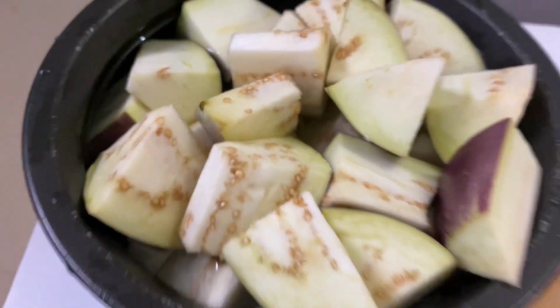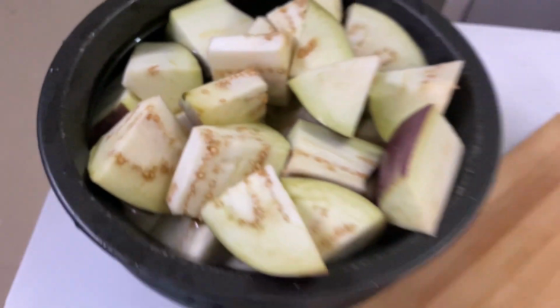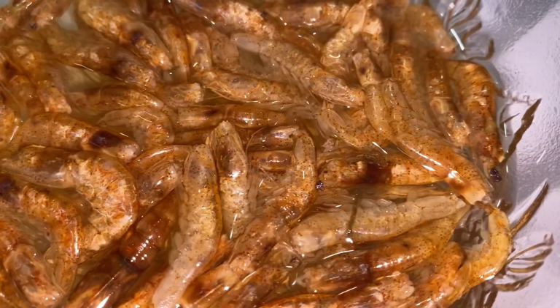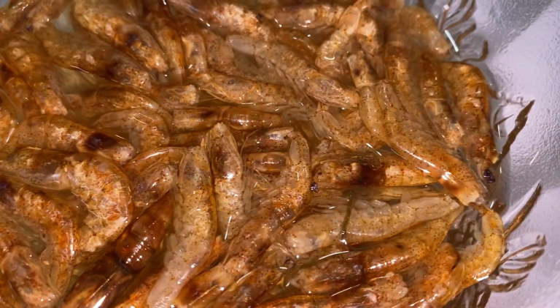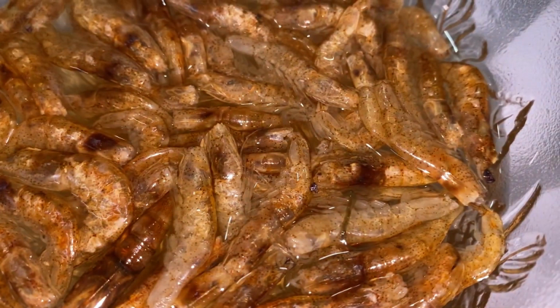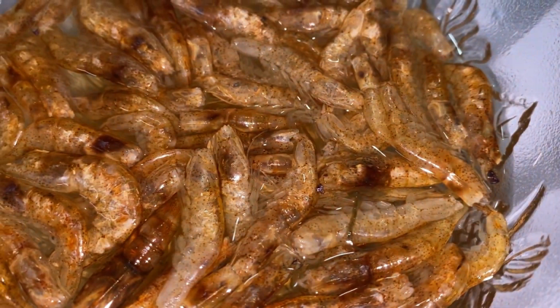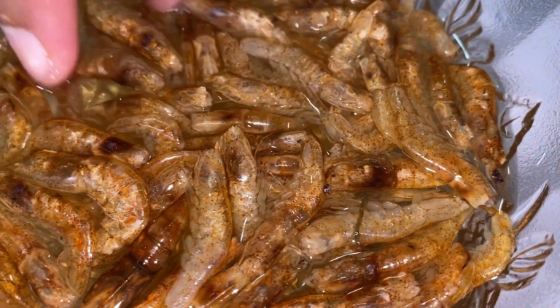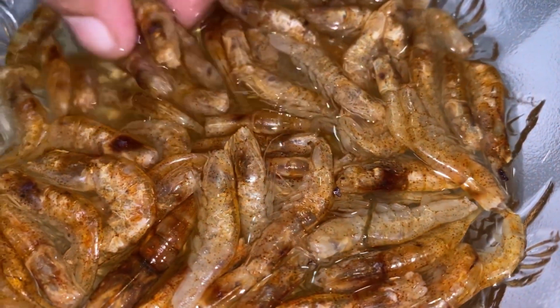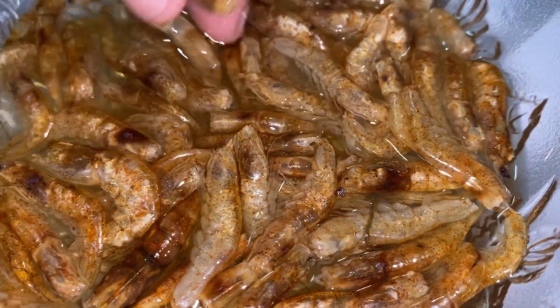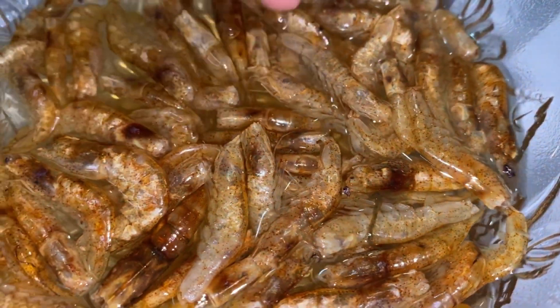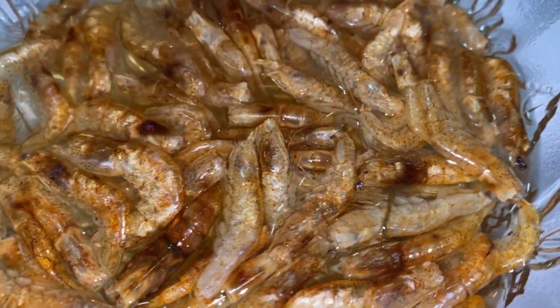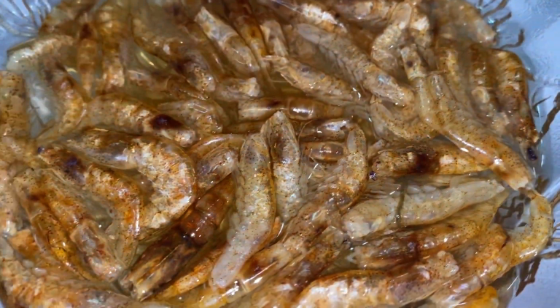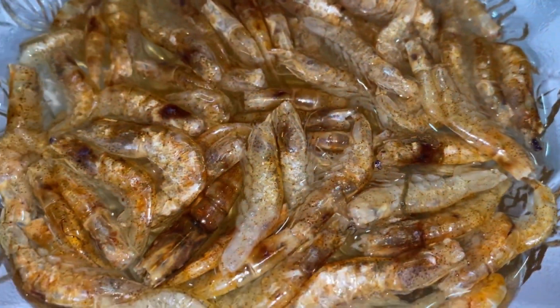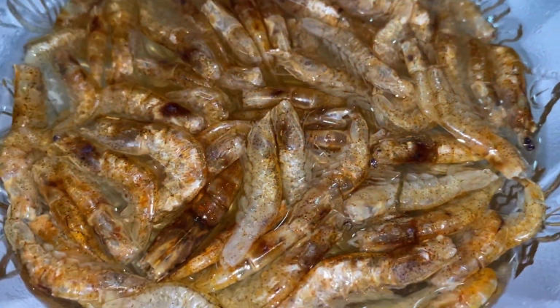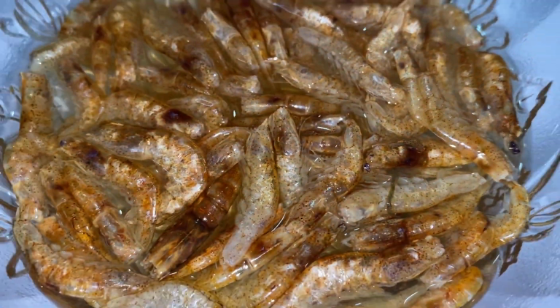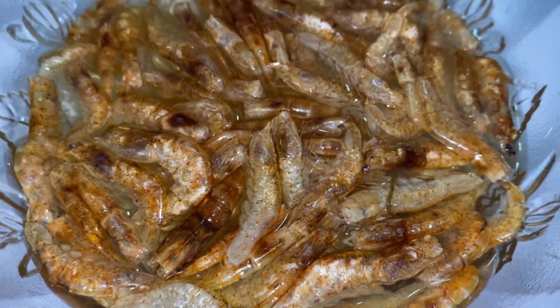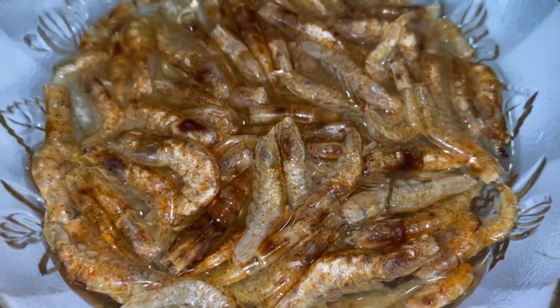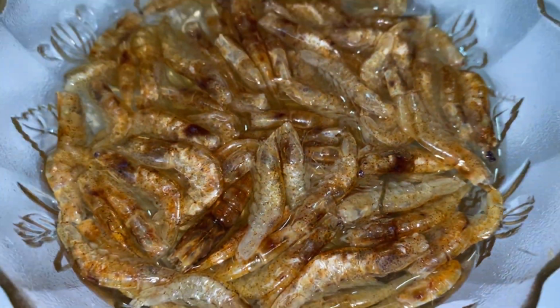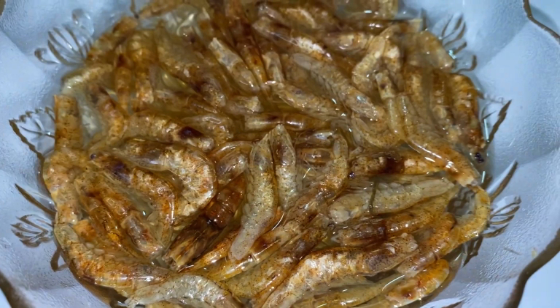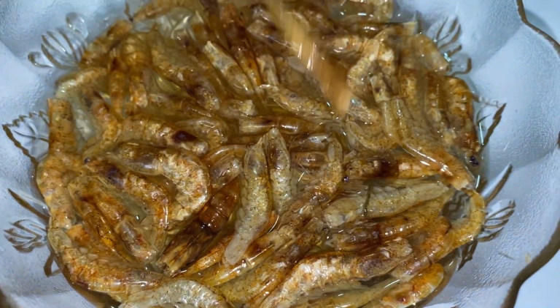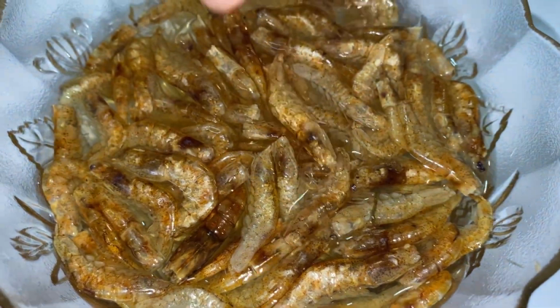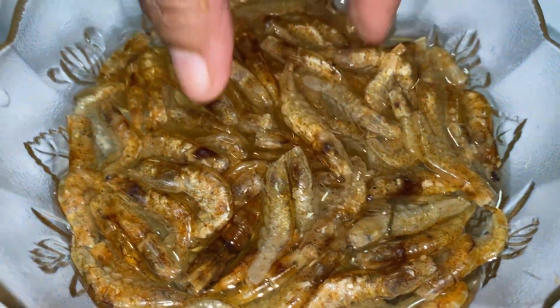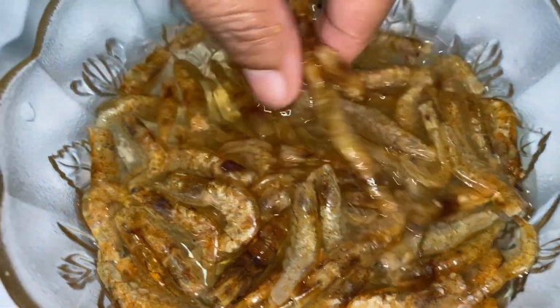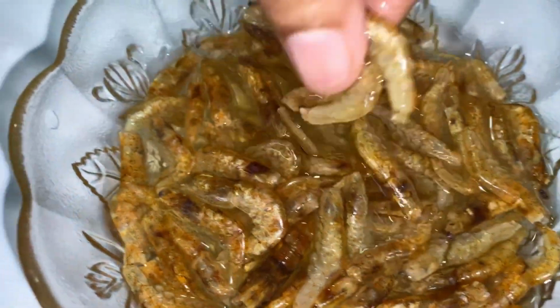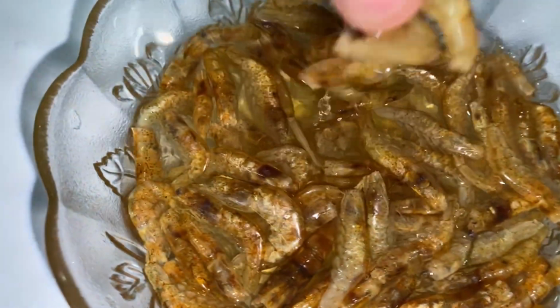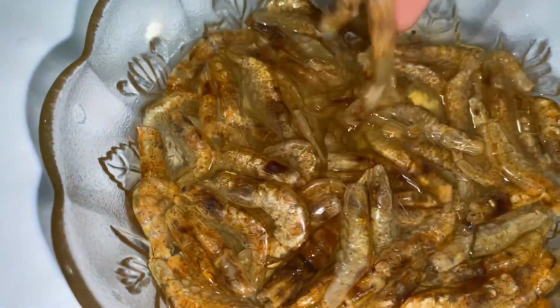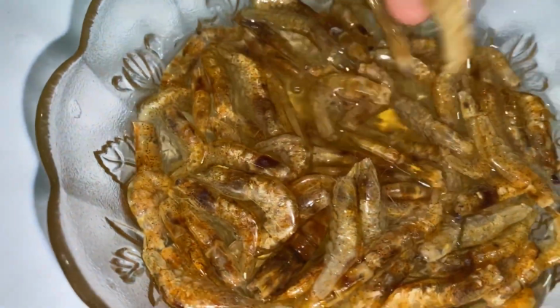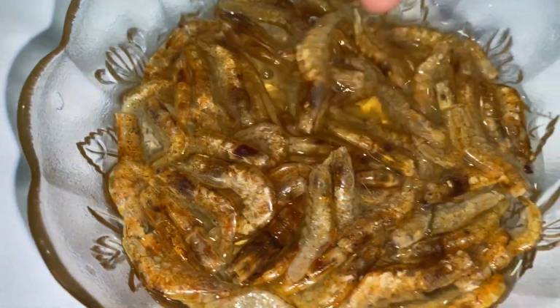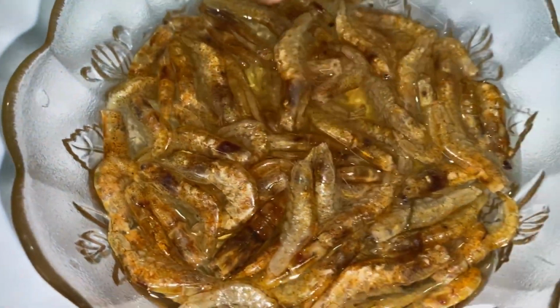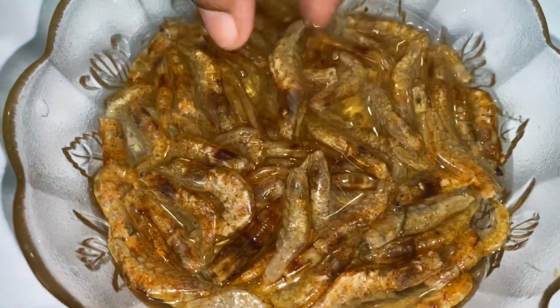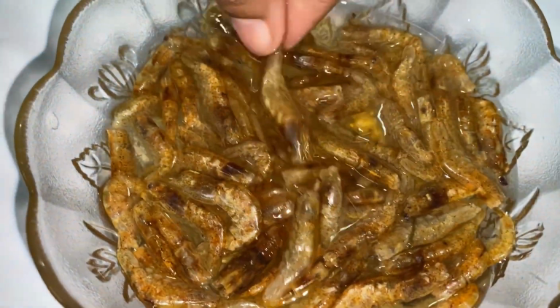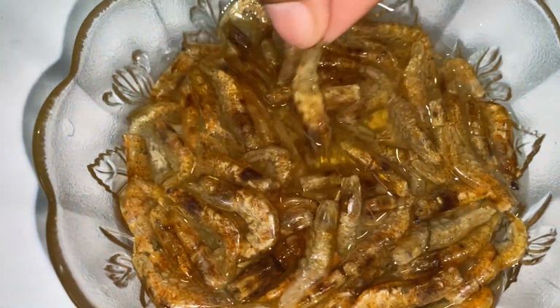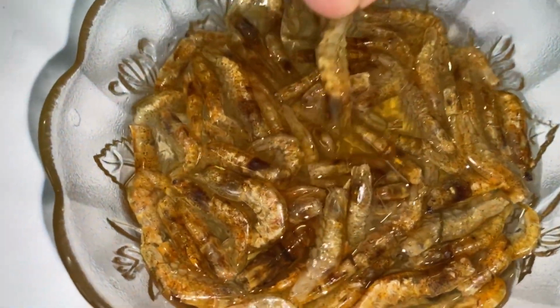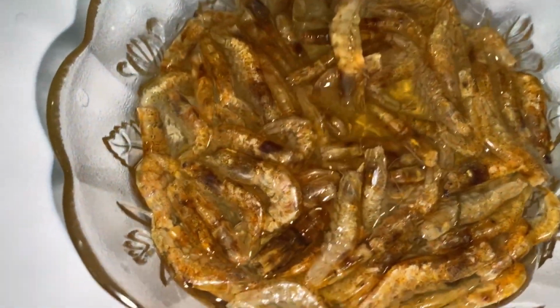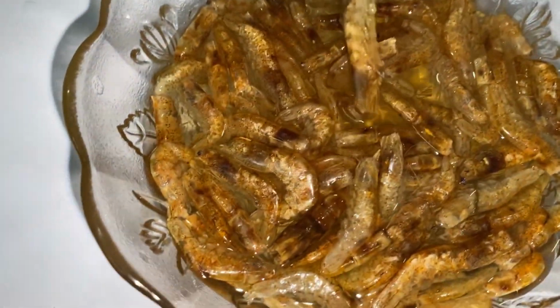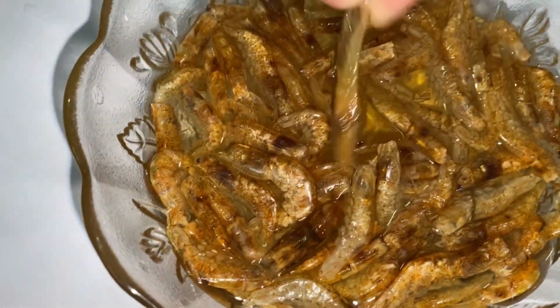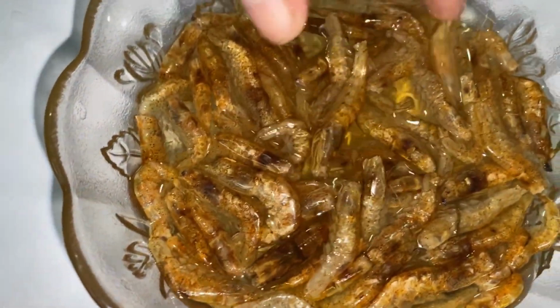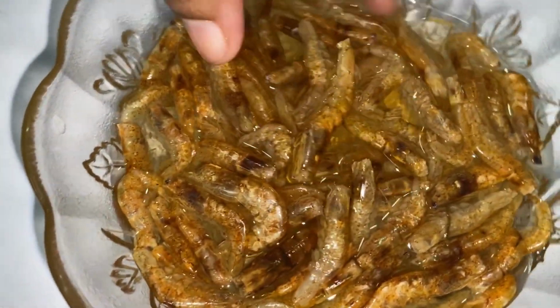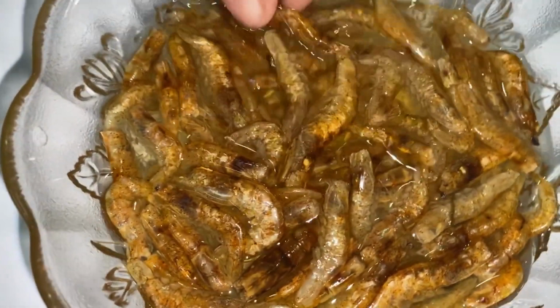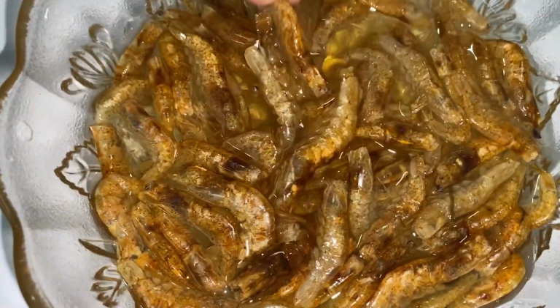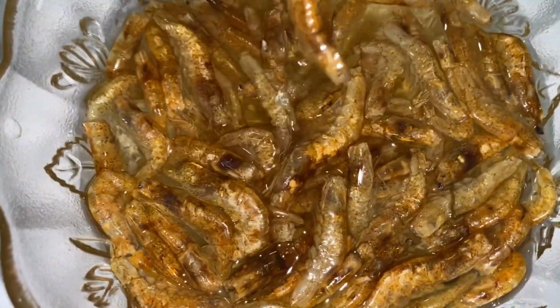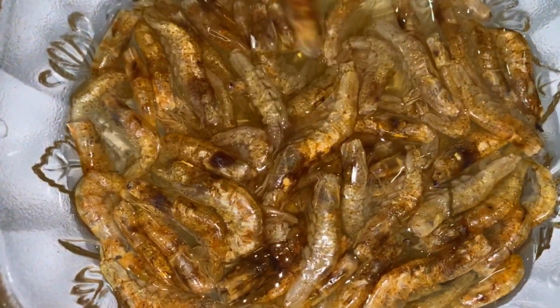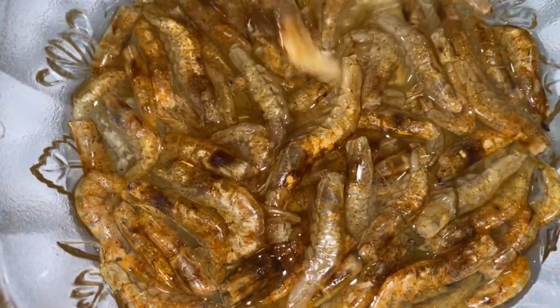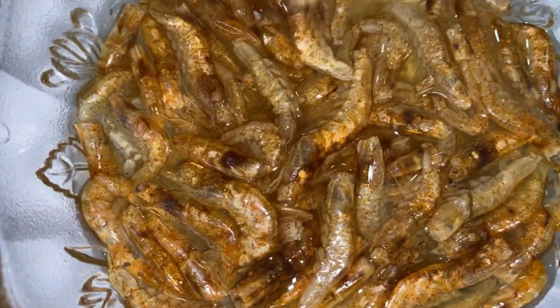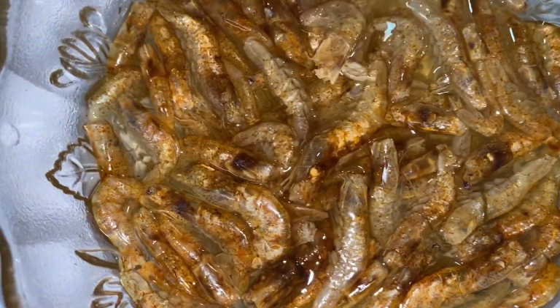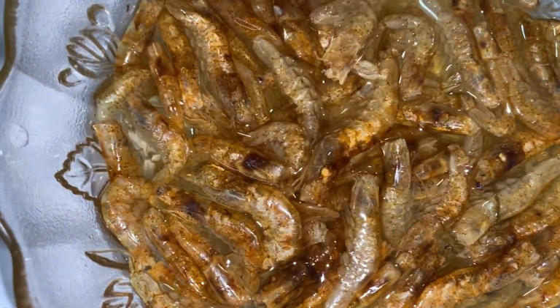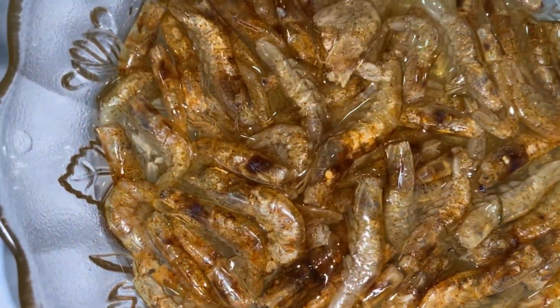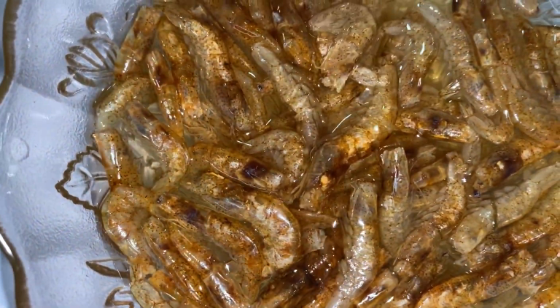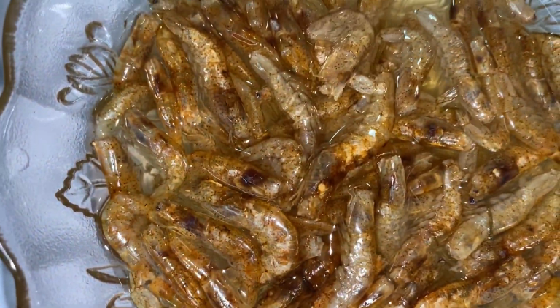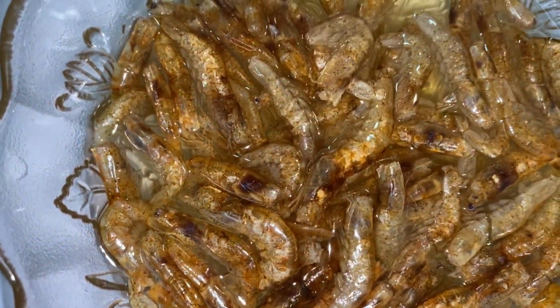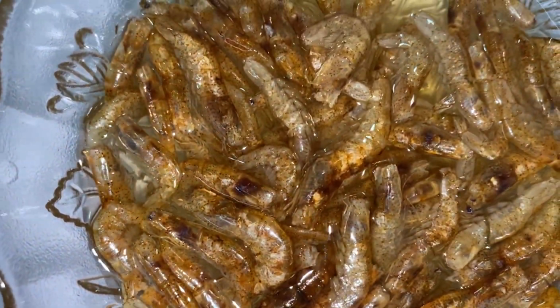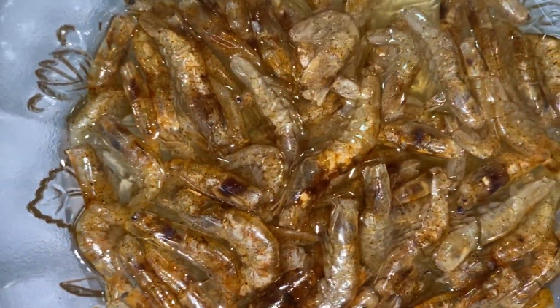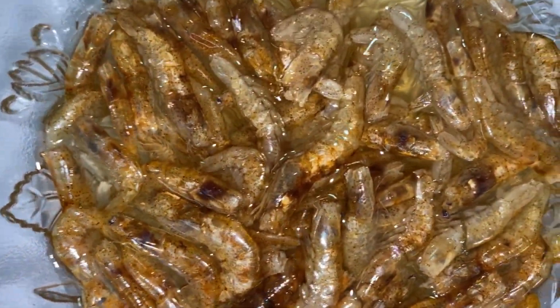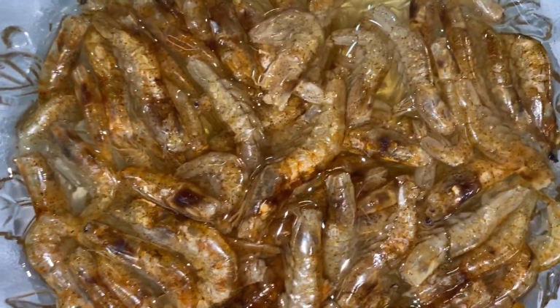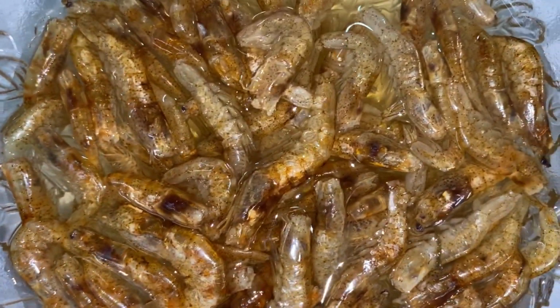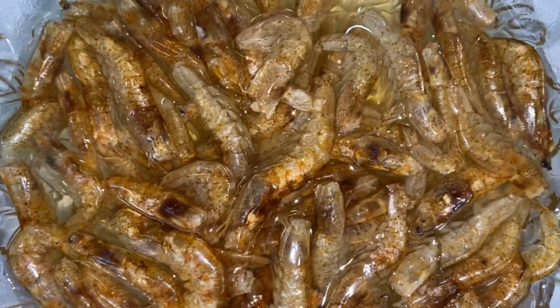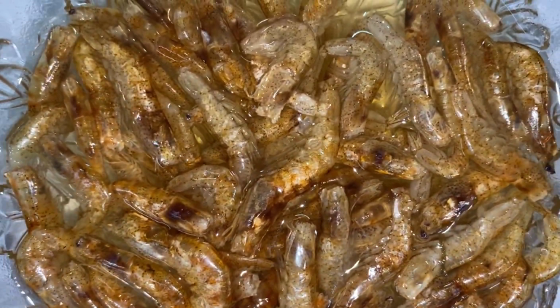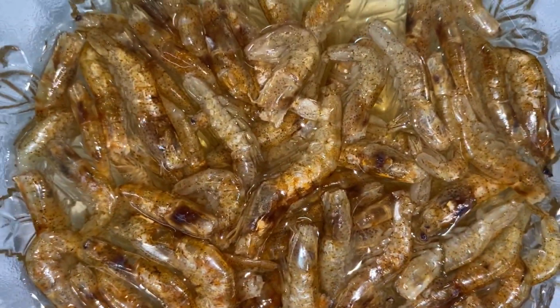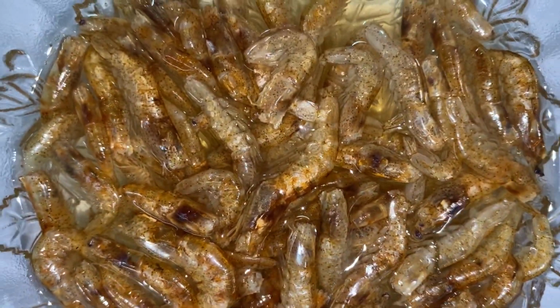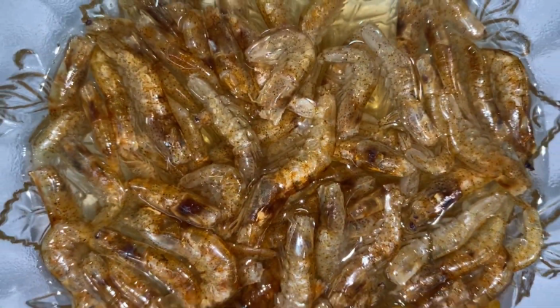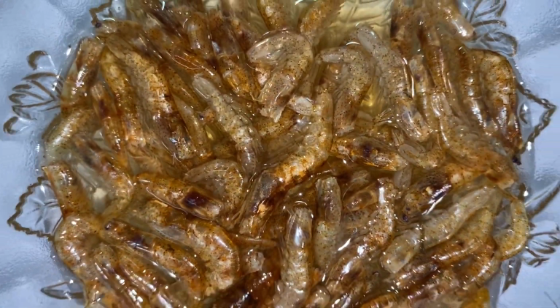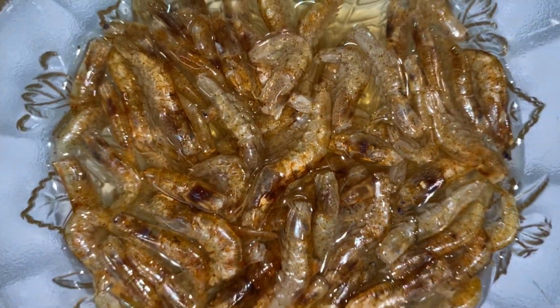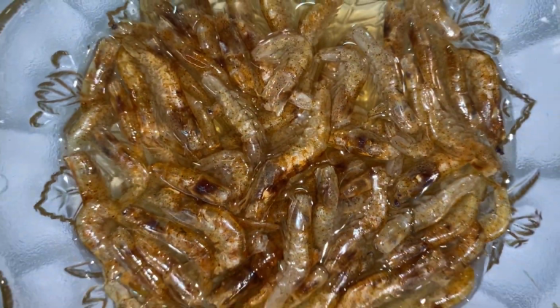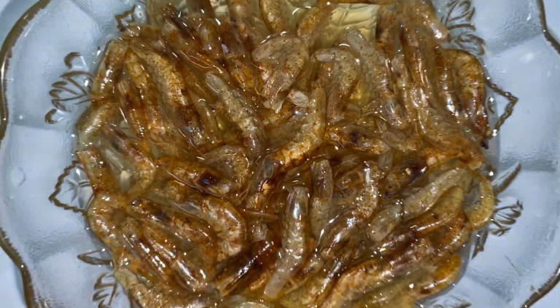The prawns have already become soft. Let's drain the water, apply a little salt, and keep them aside.